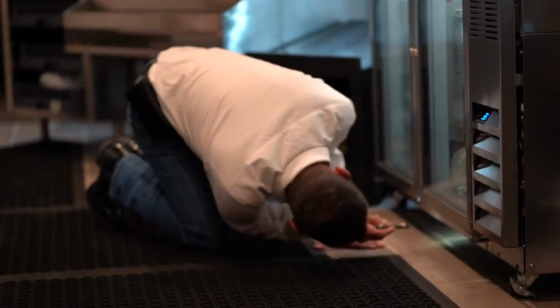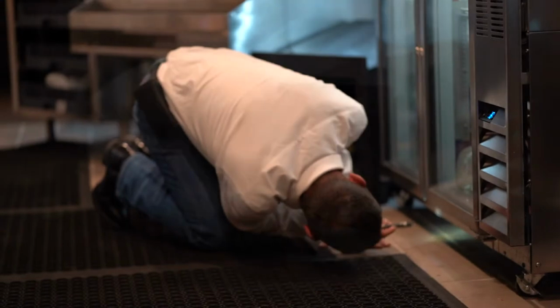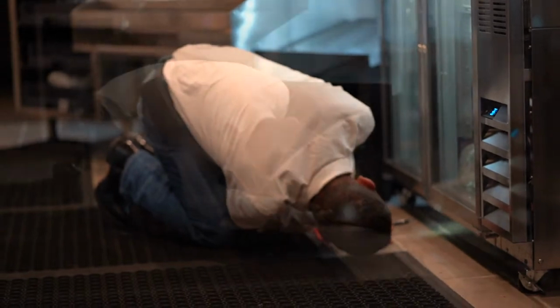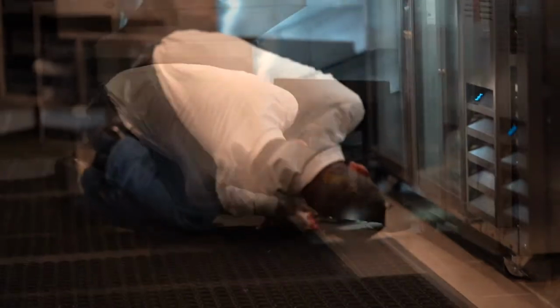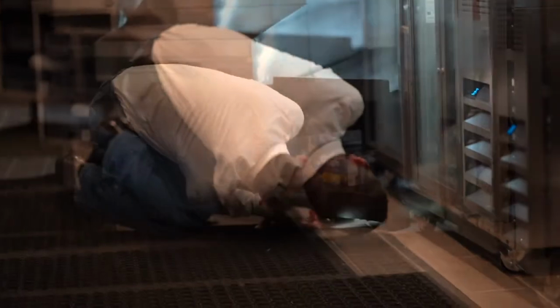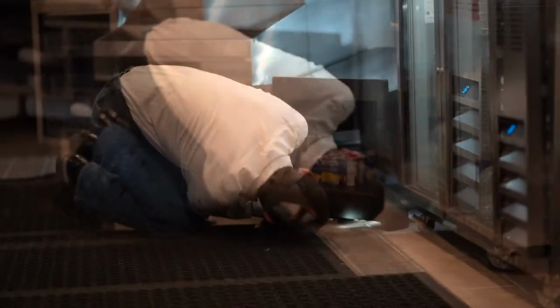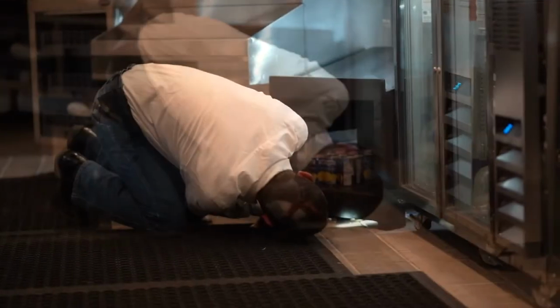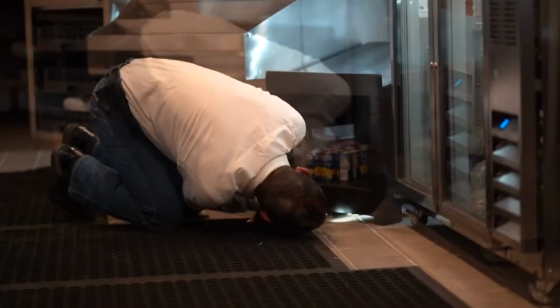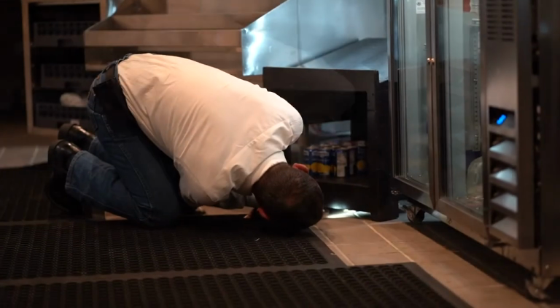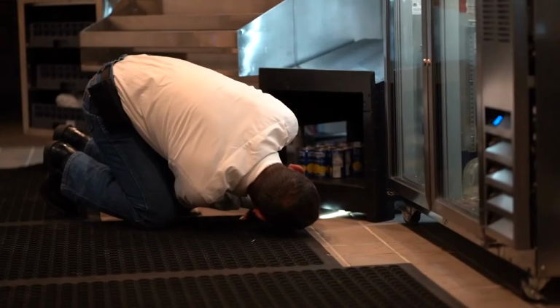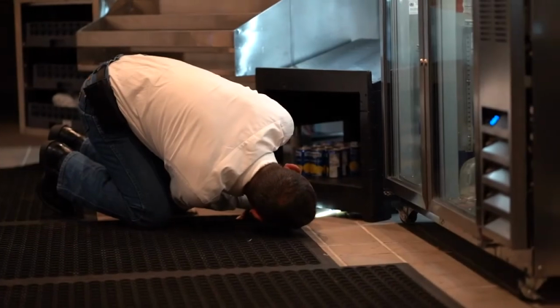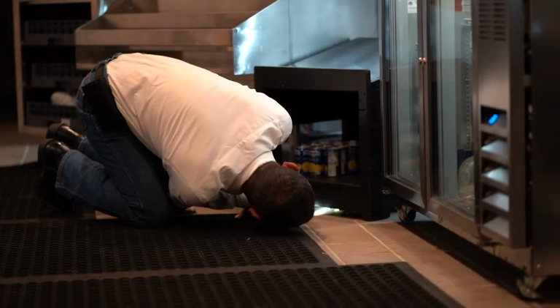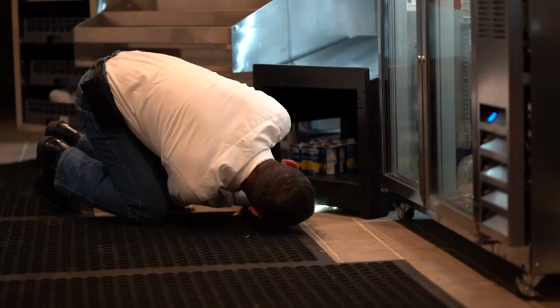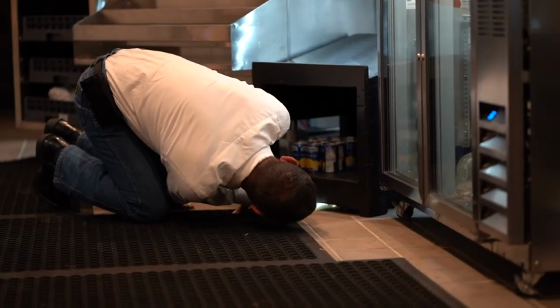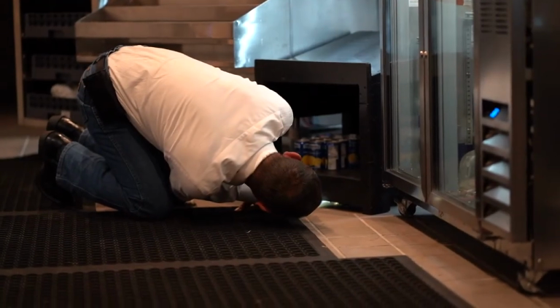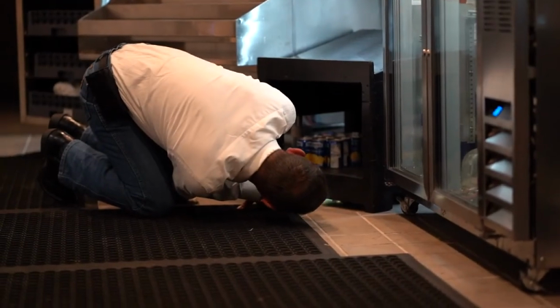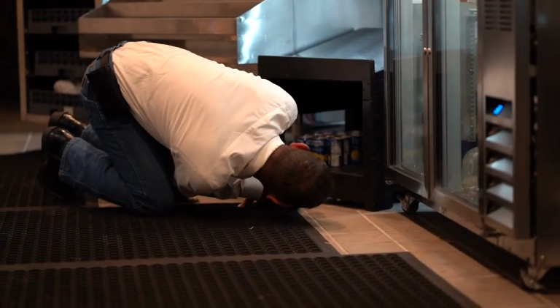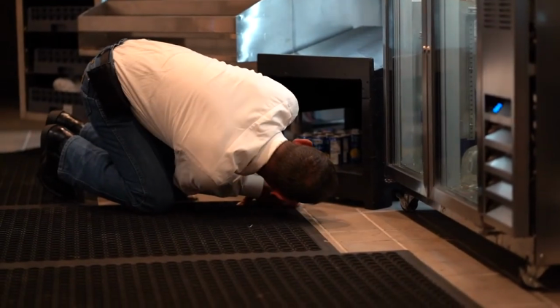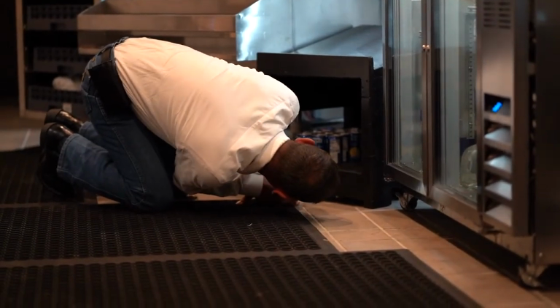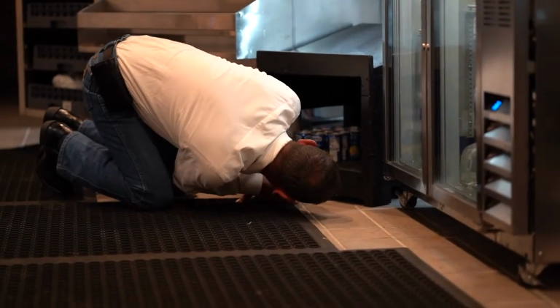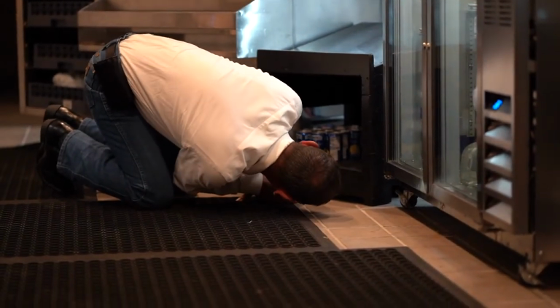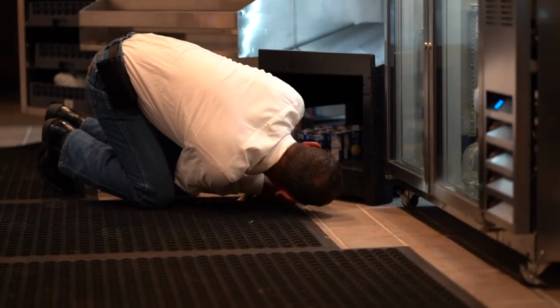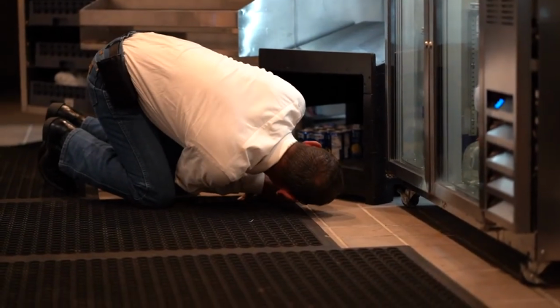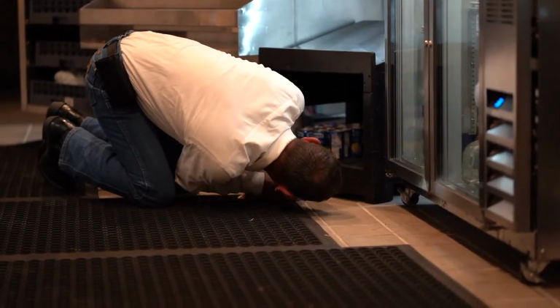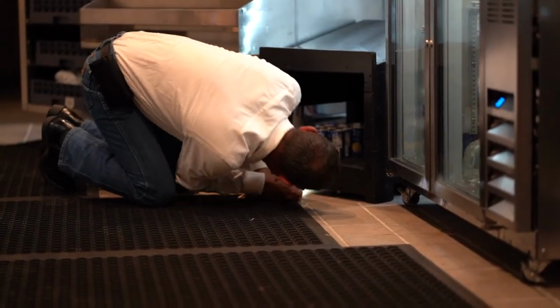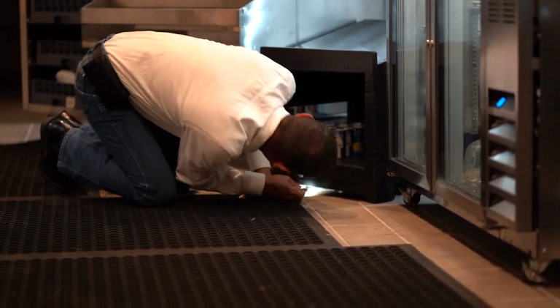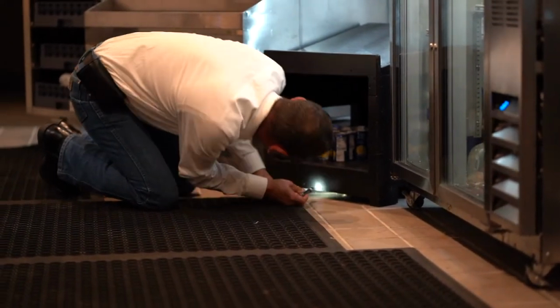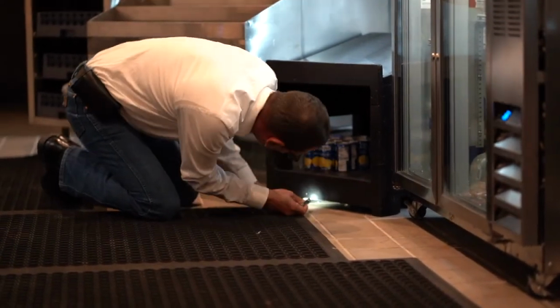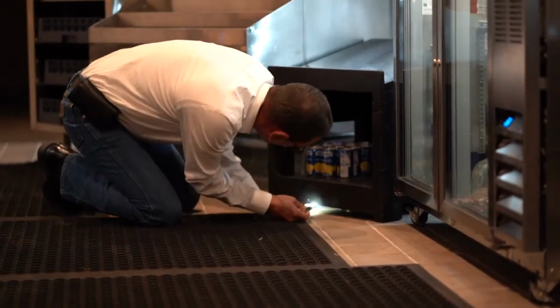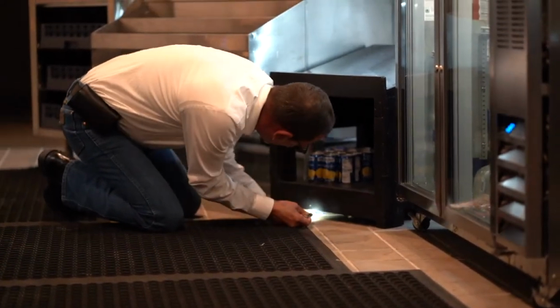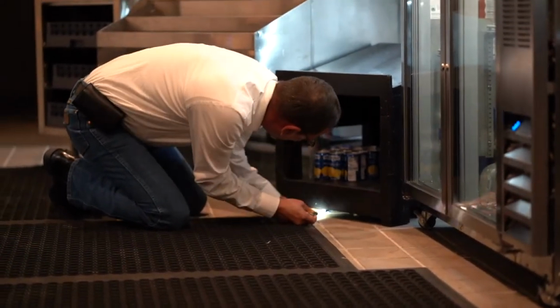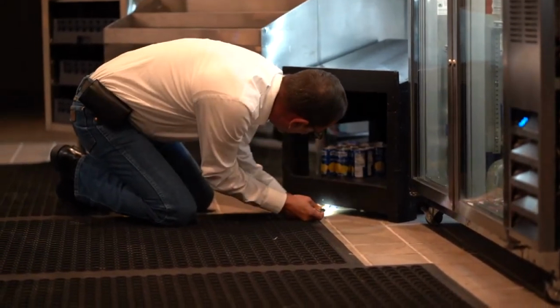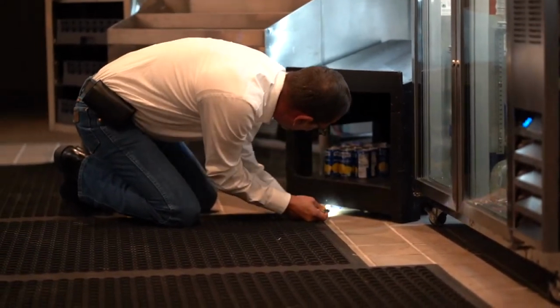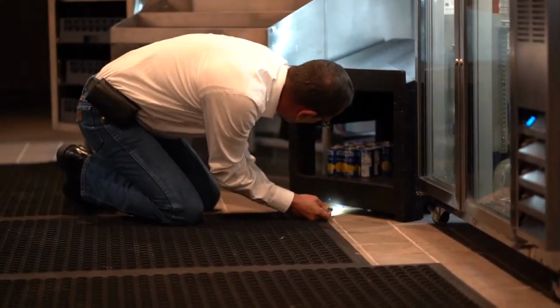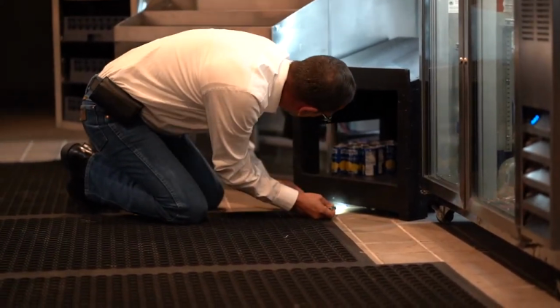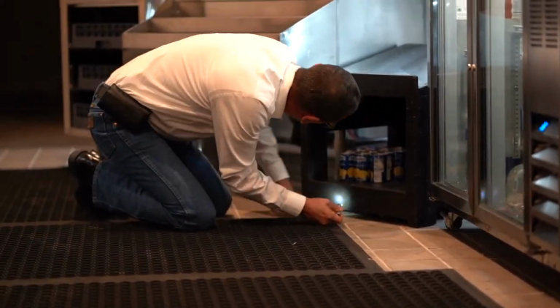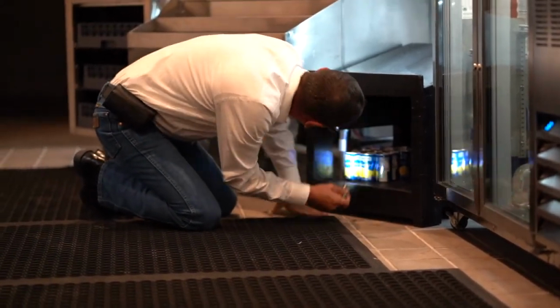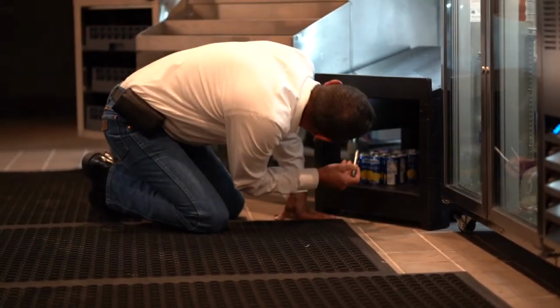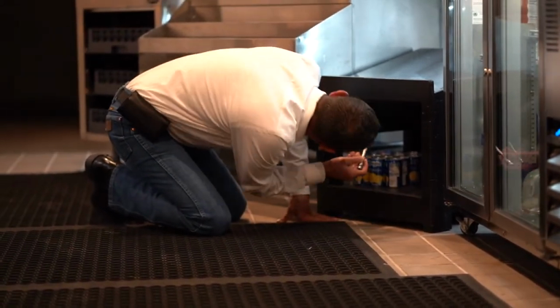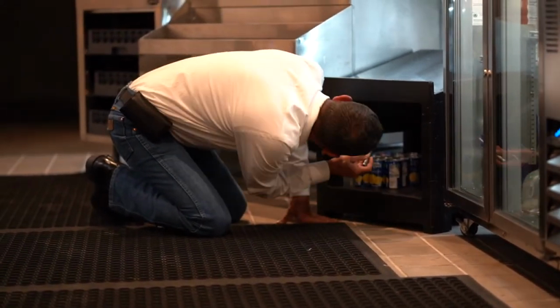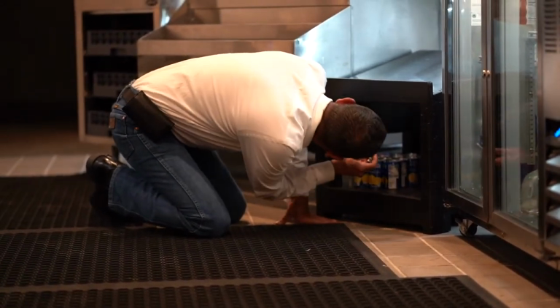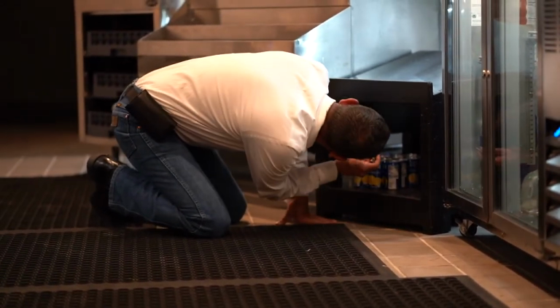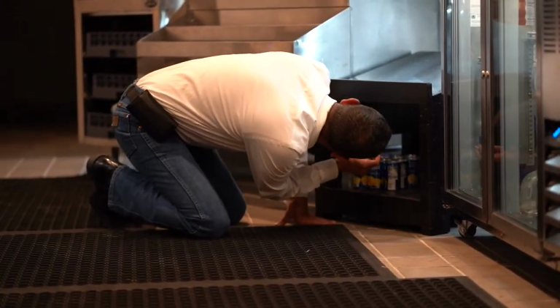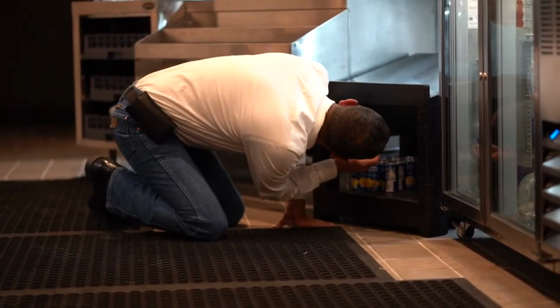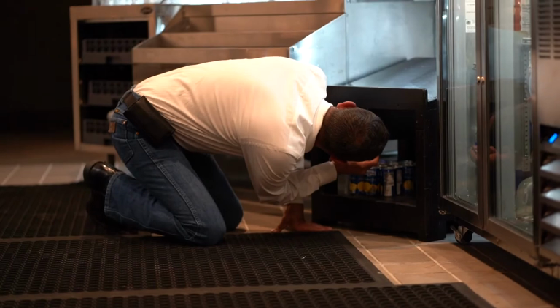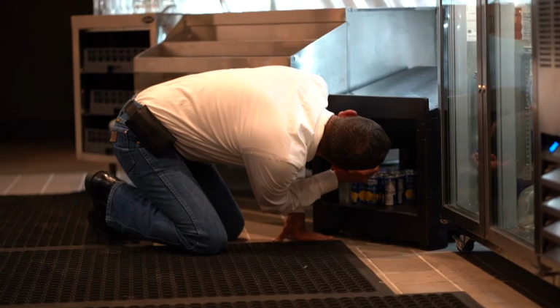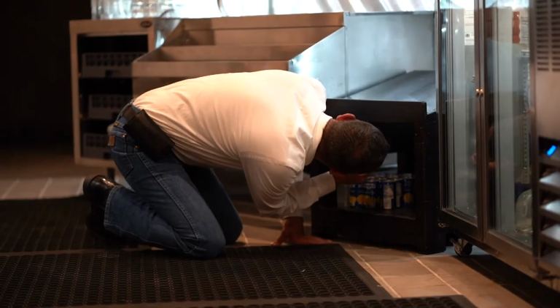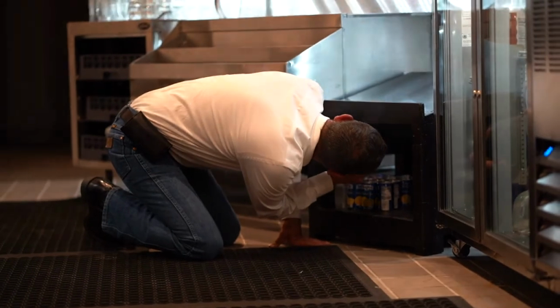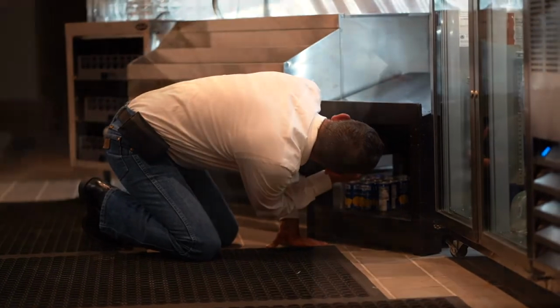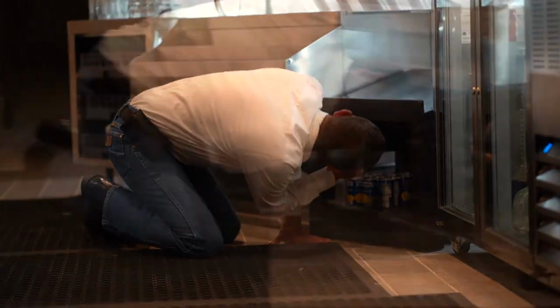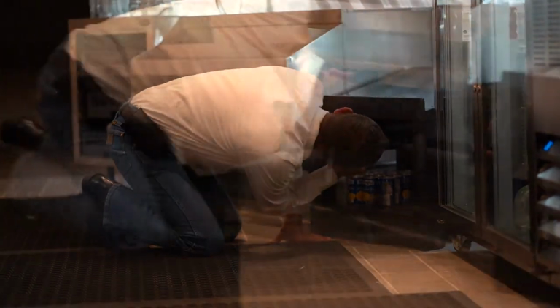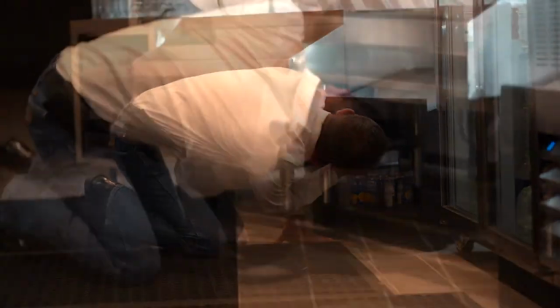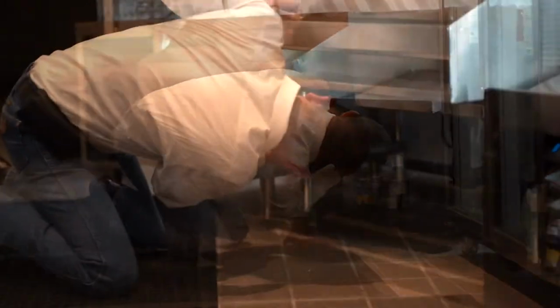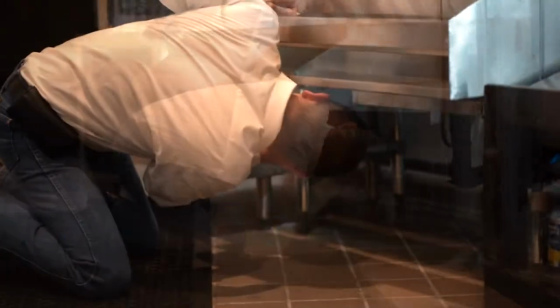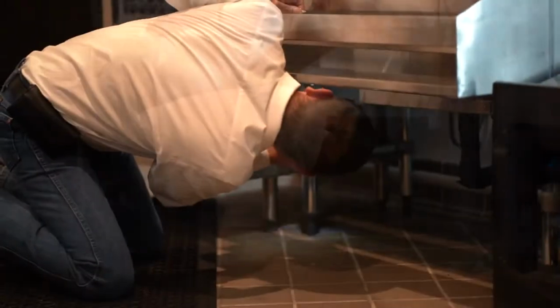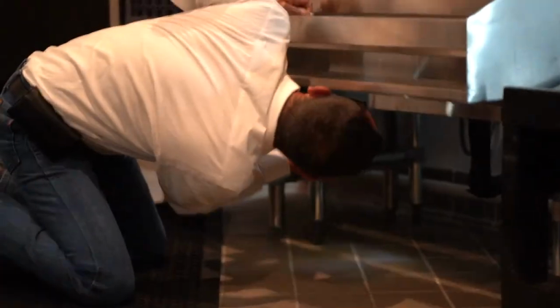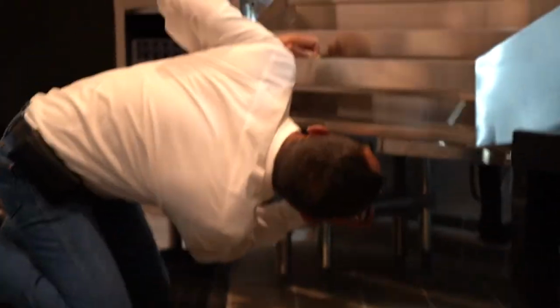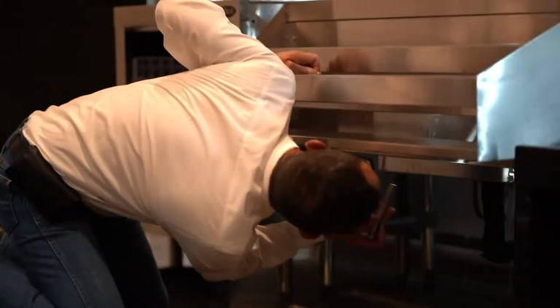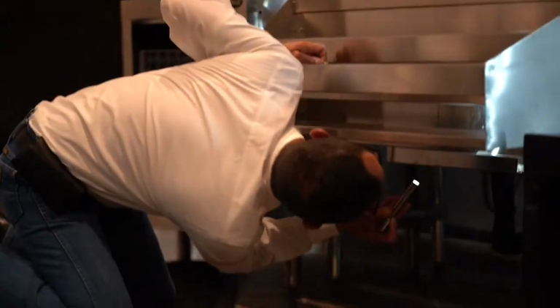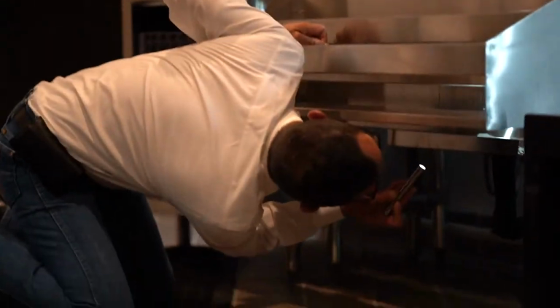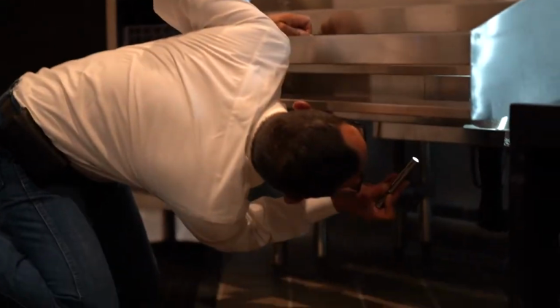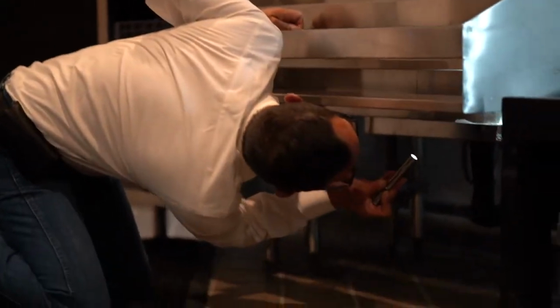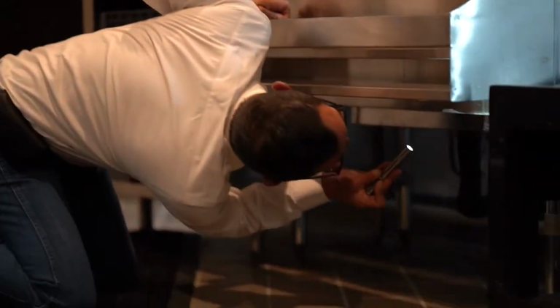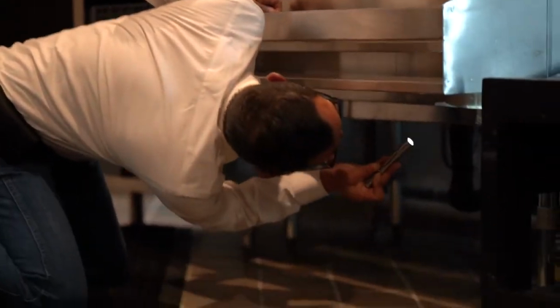German roaches find their way into a commercial kitchen from the deliveries made to the establishment. Without proper preventative service, they will get out of control.